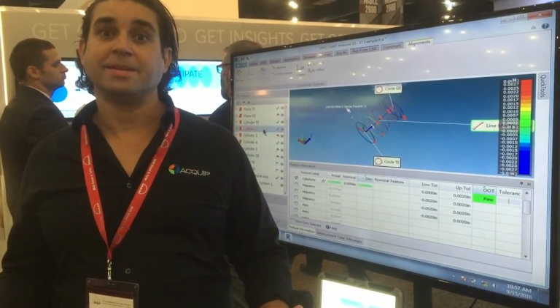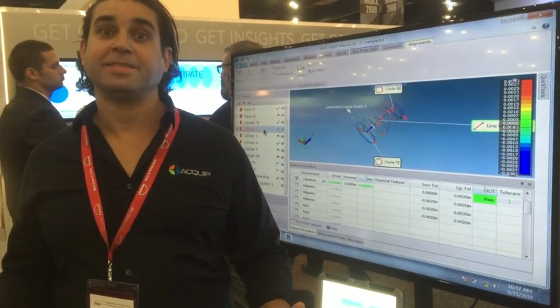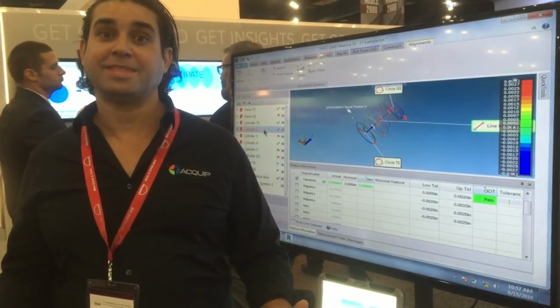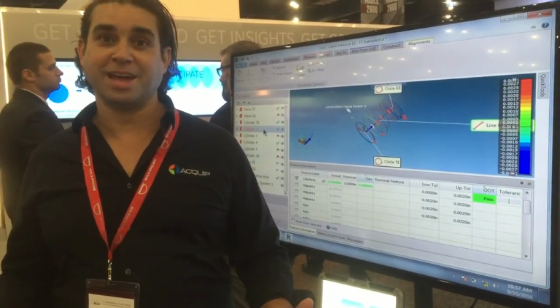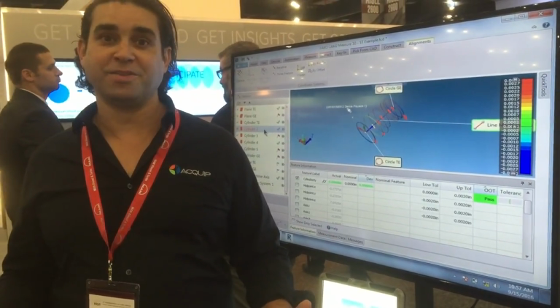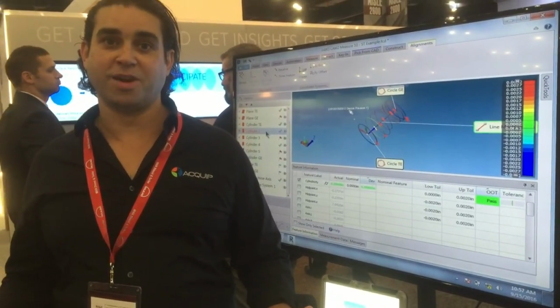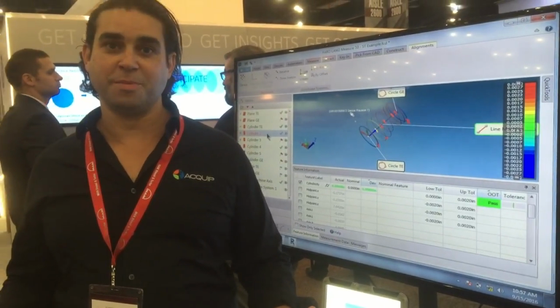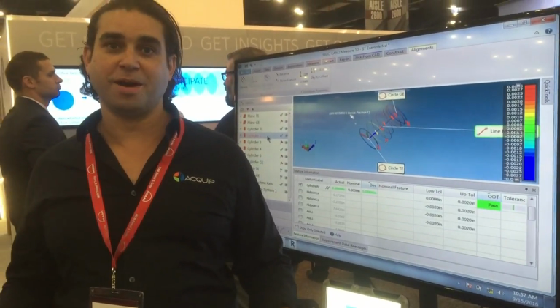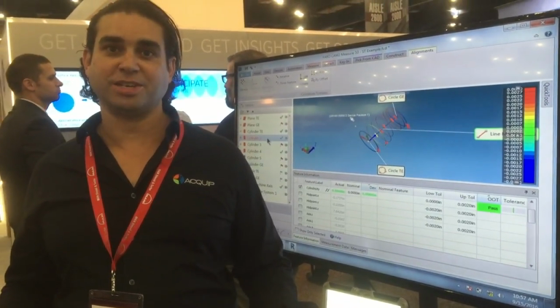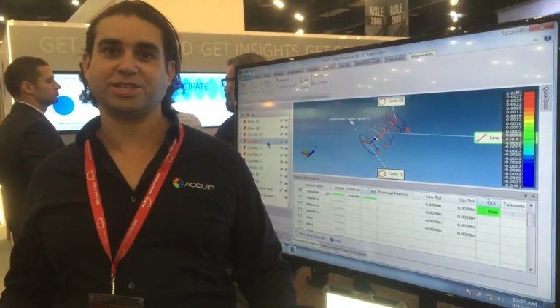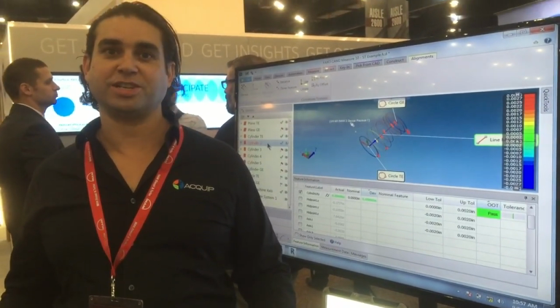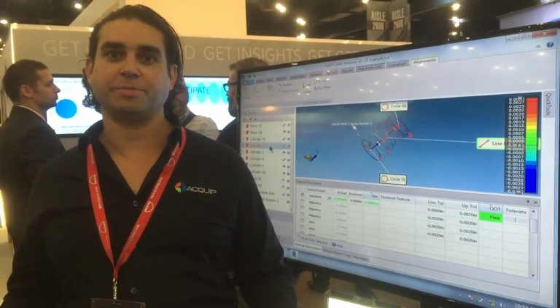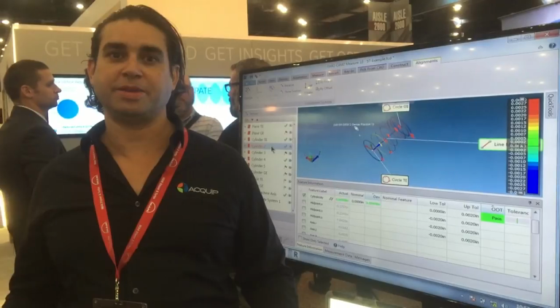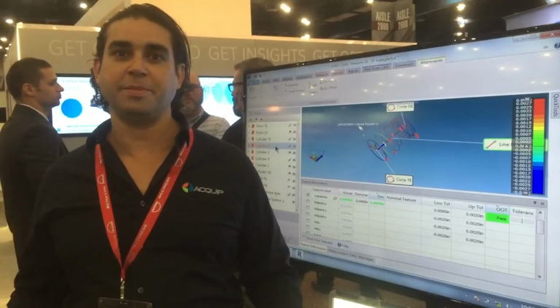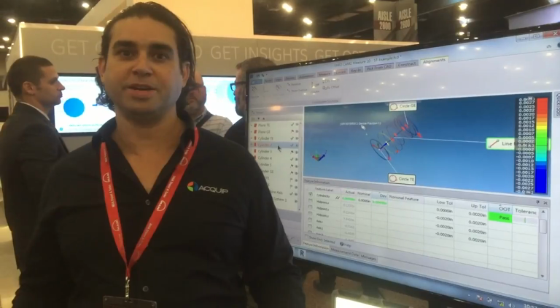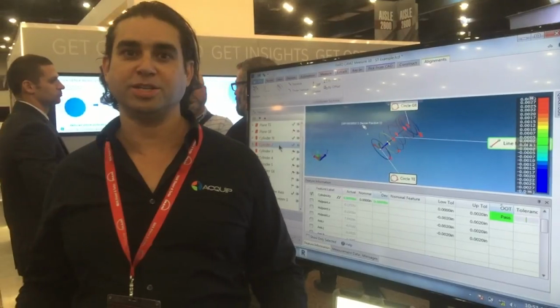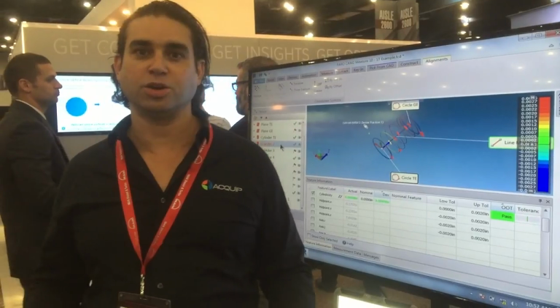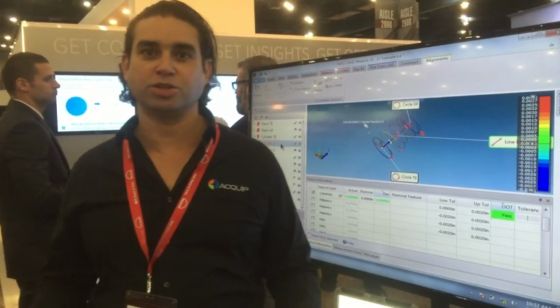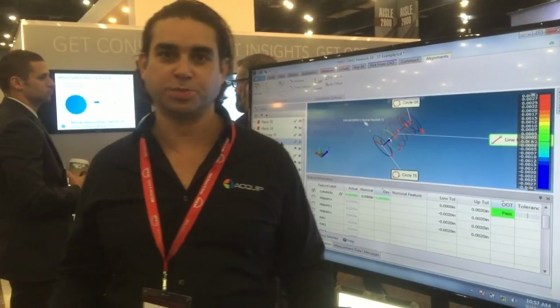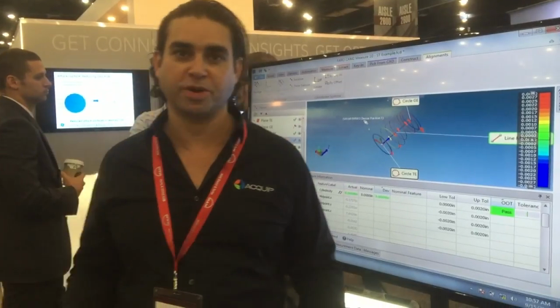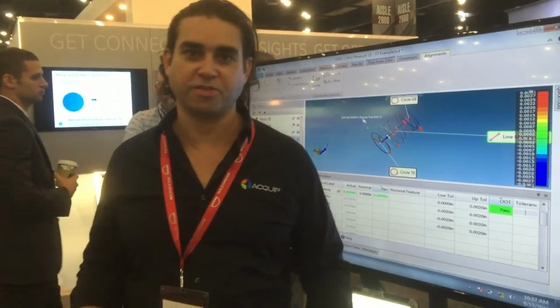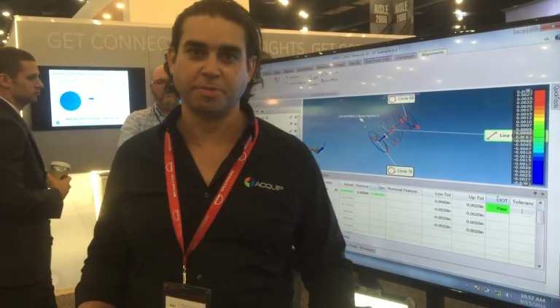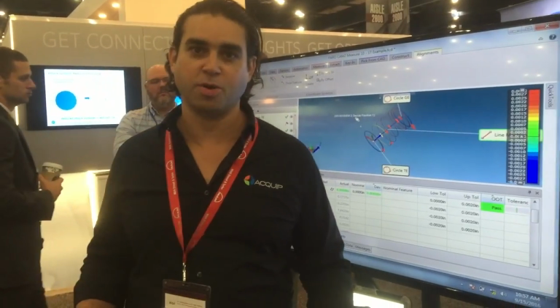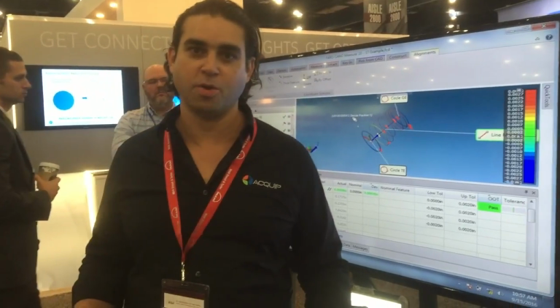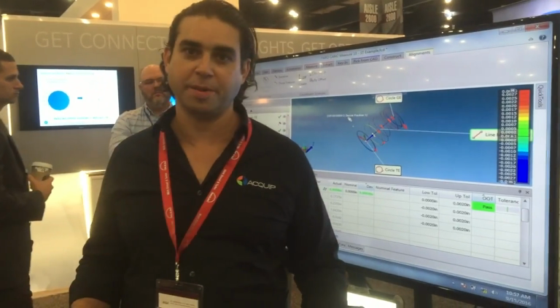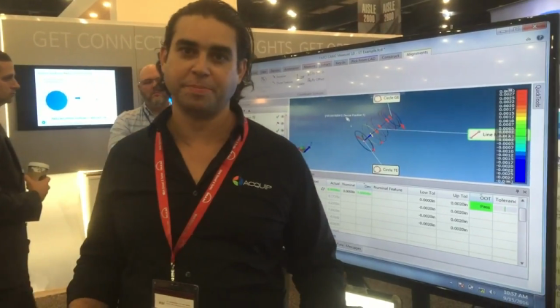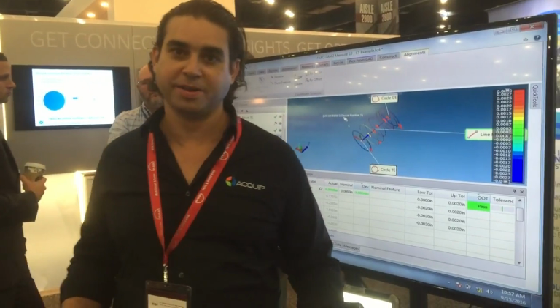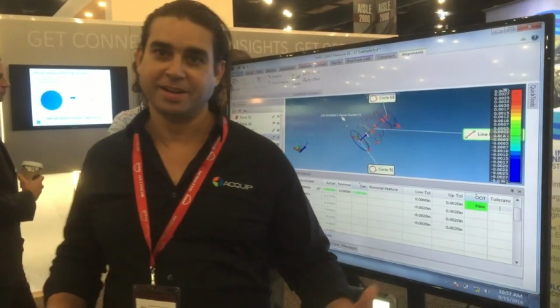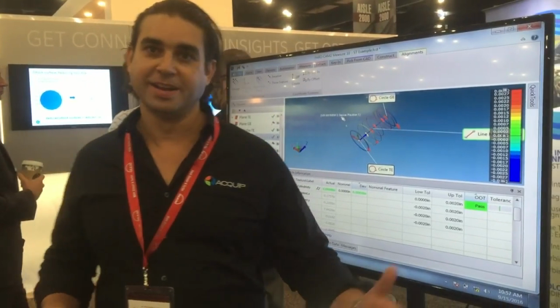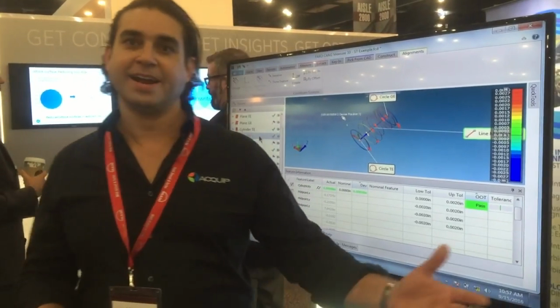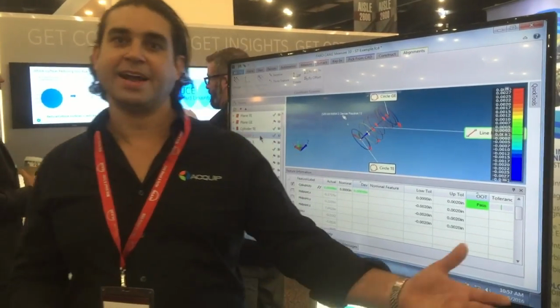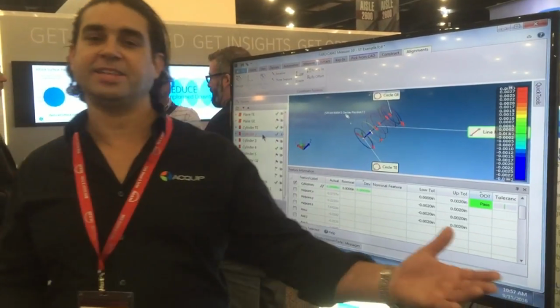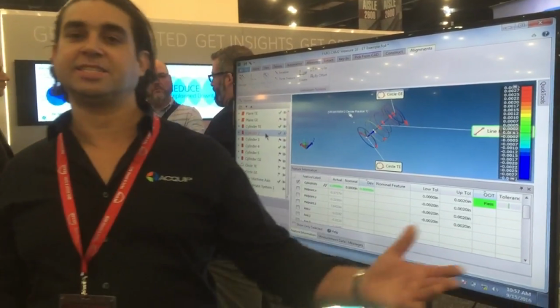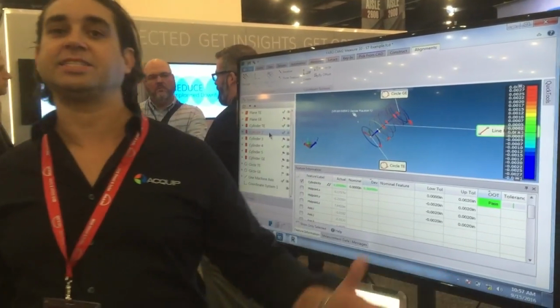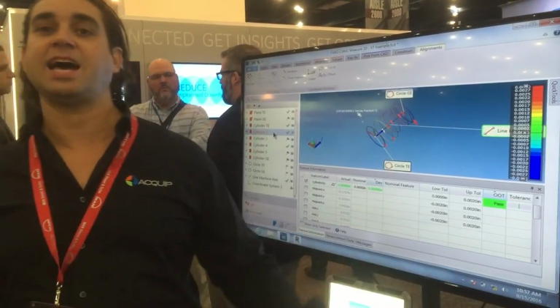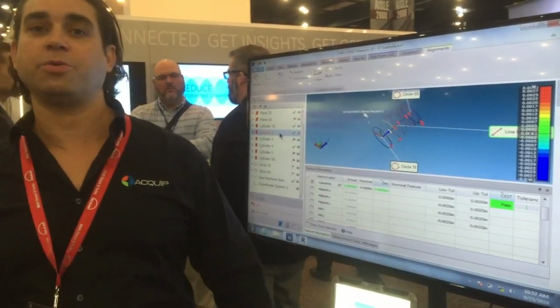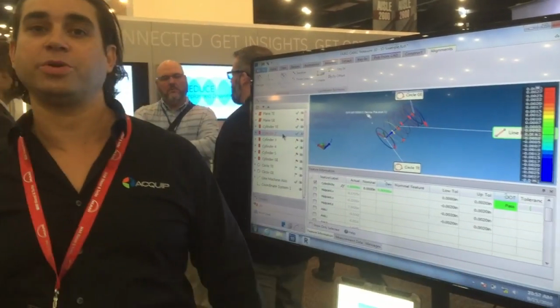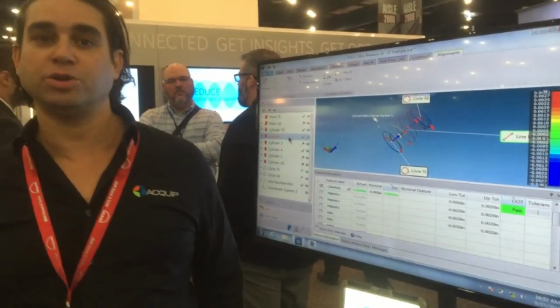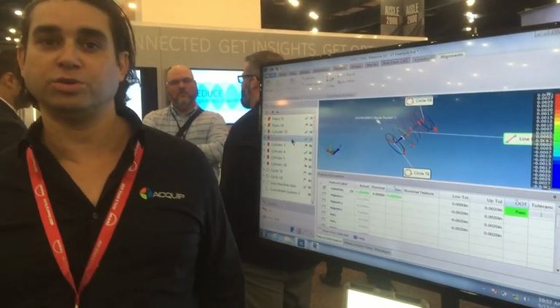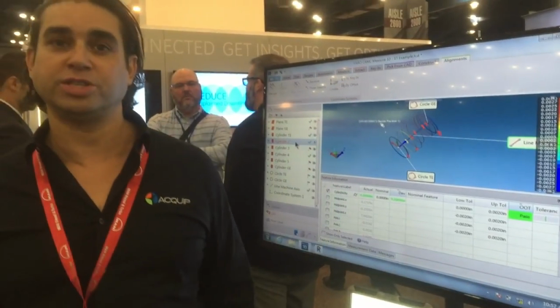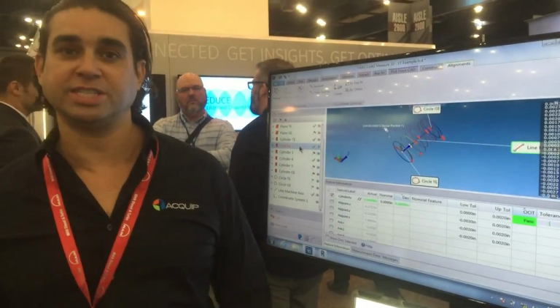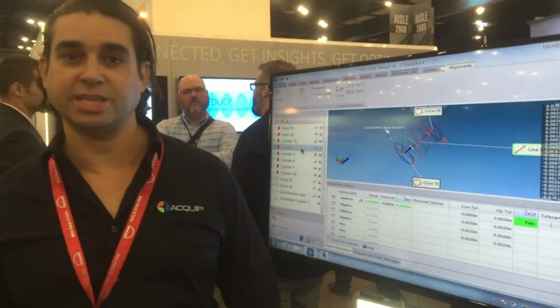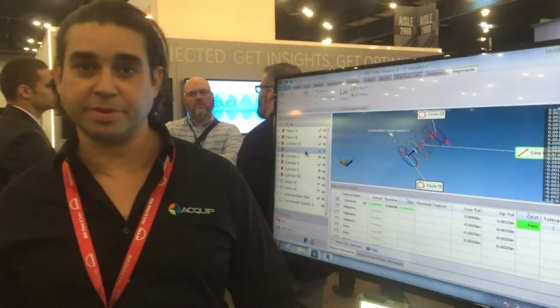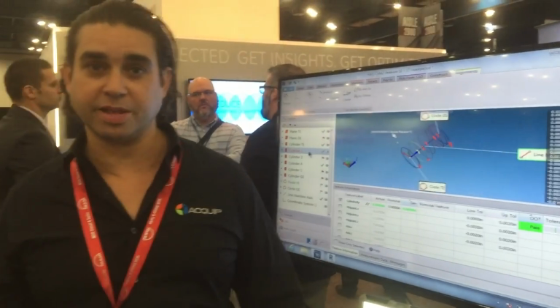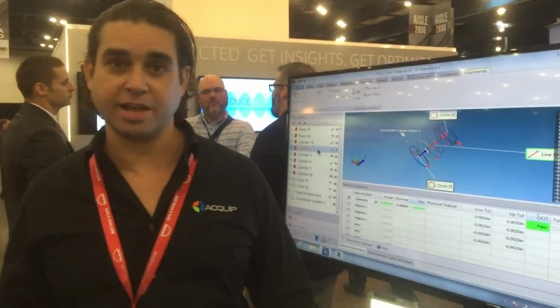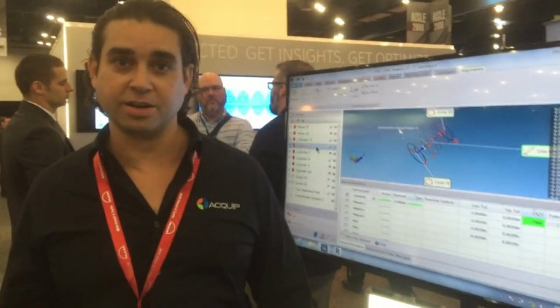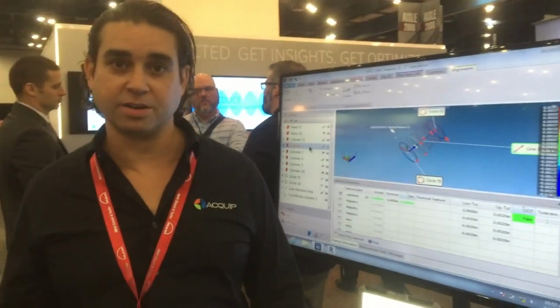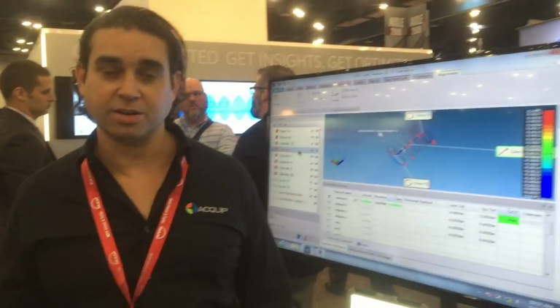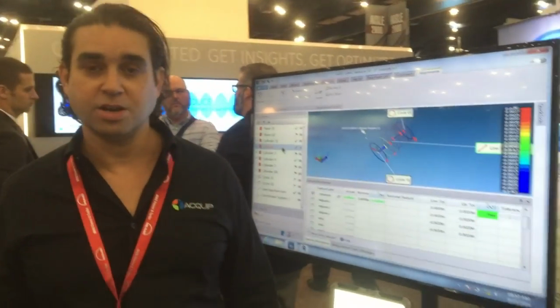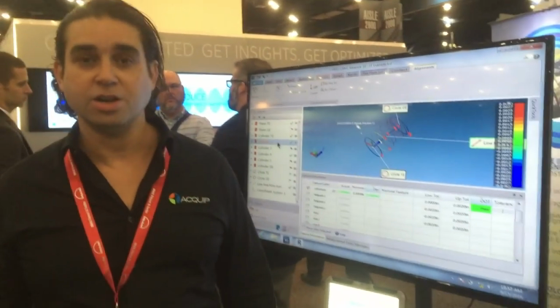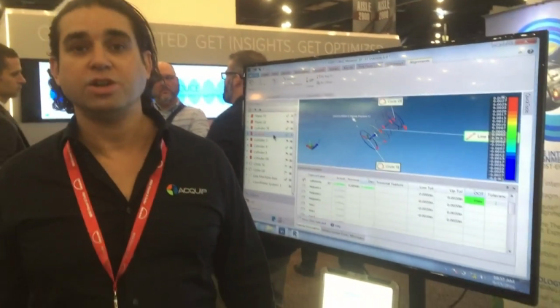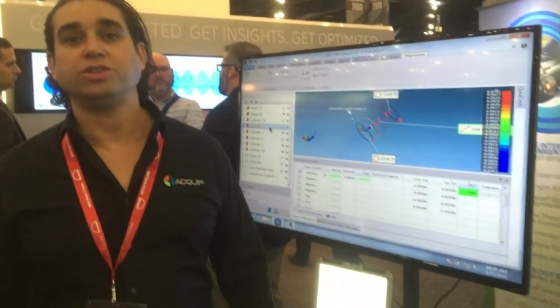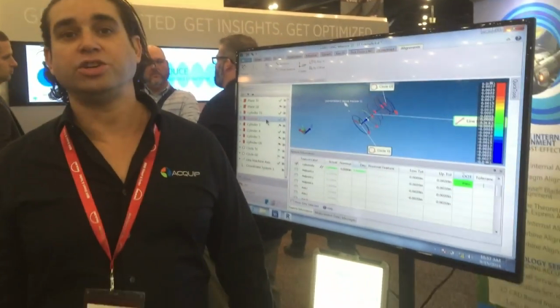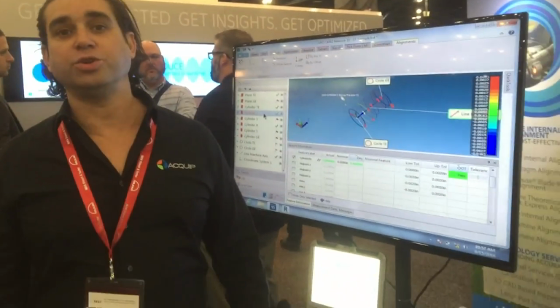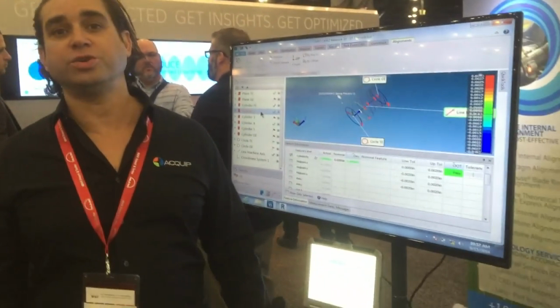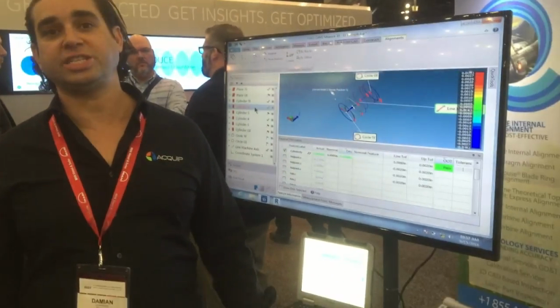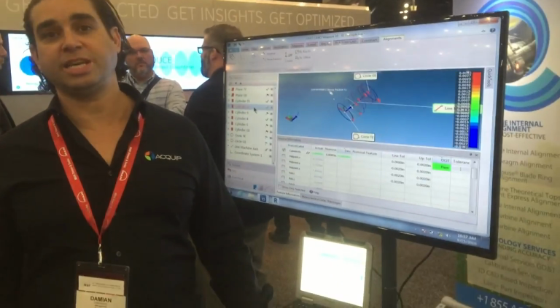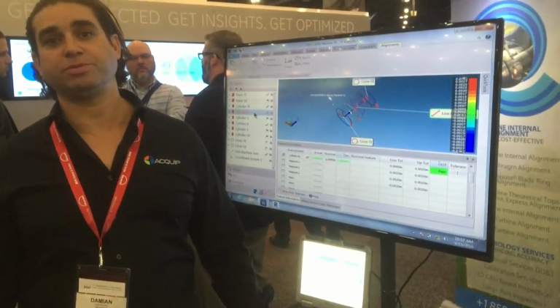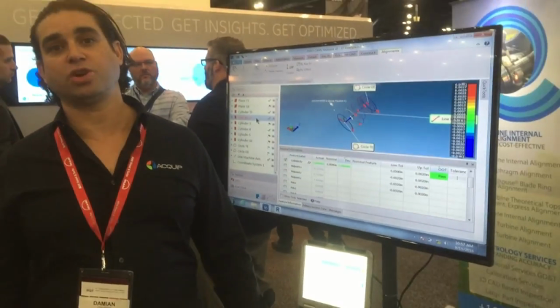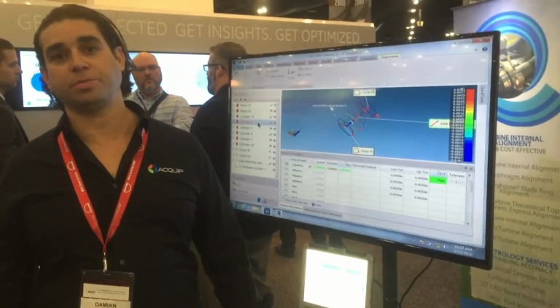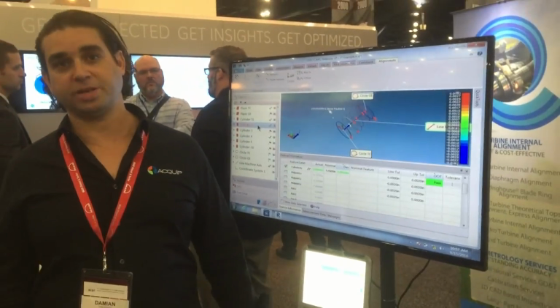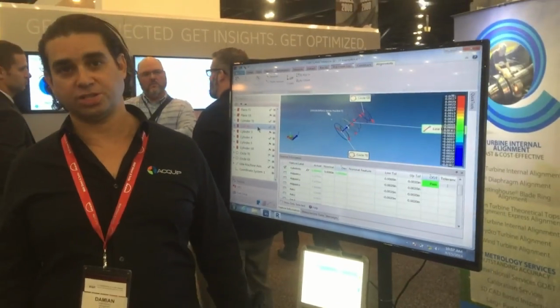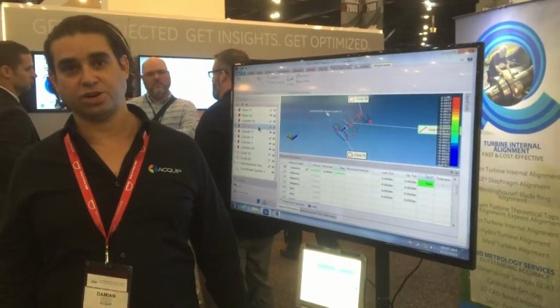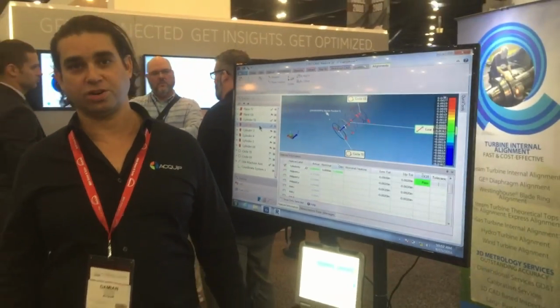Thank you very much. I'm Damian Joseph-Byrne from Equip, and this is how we use the simulator to do a steam turbine internal alignment.